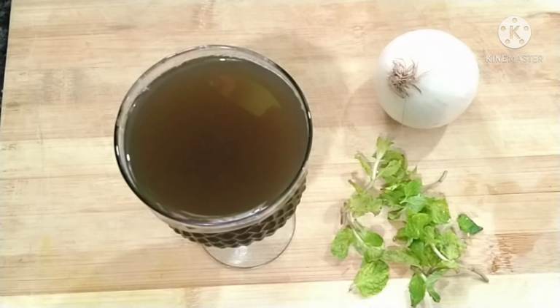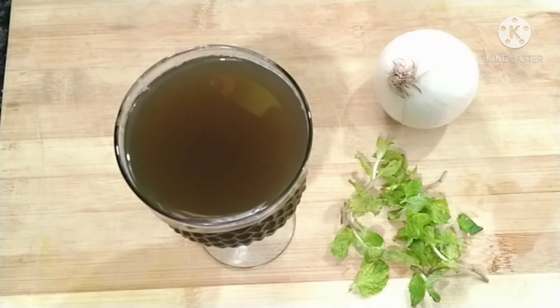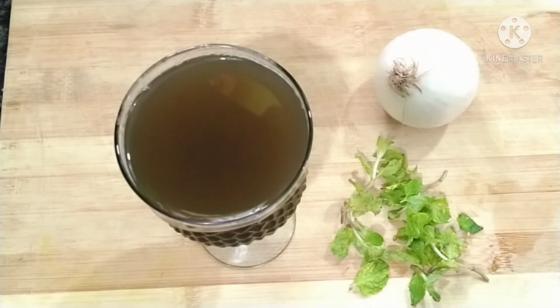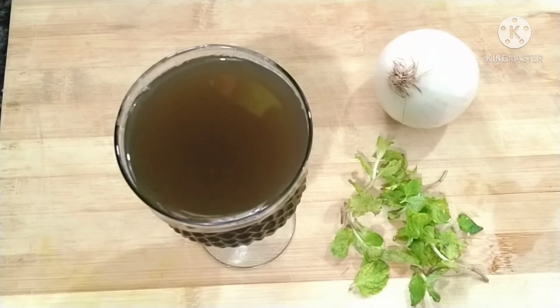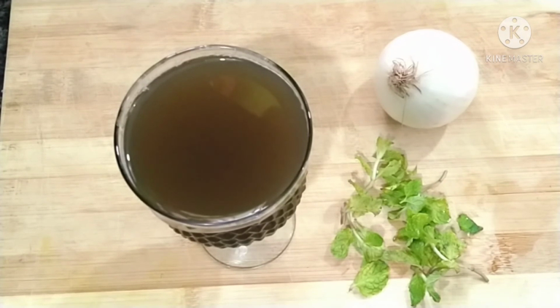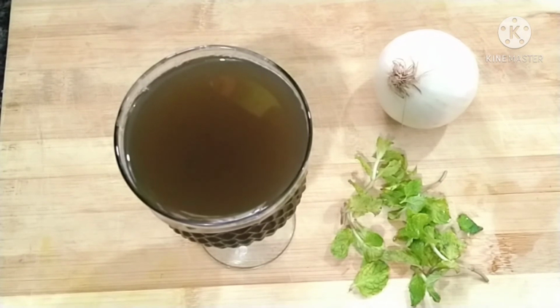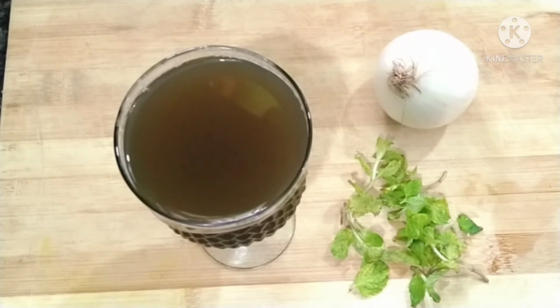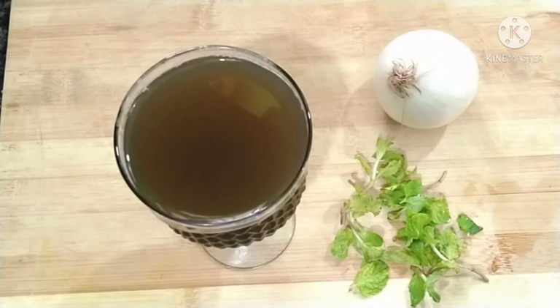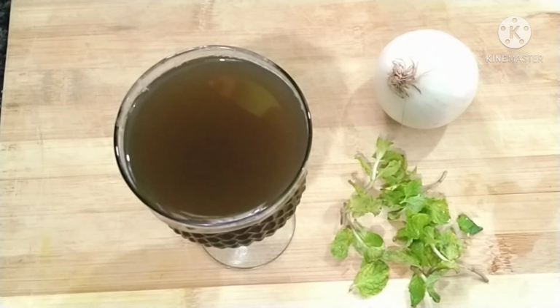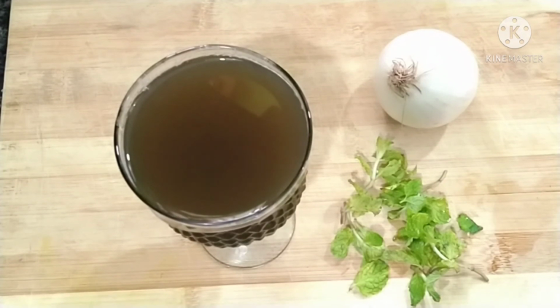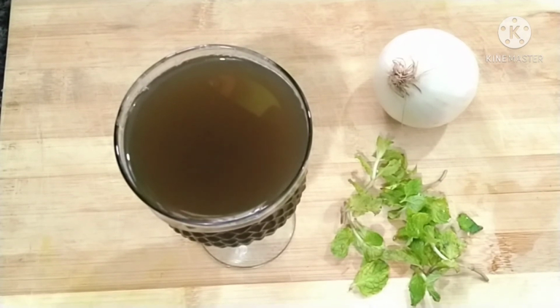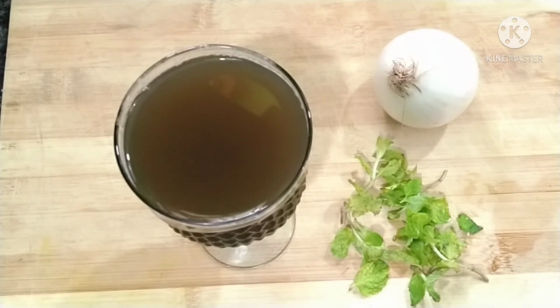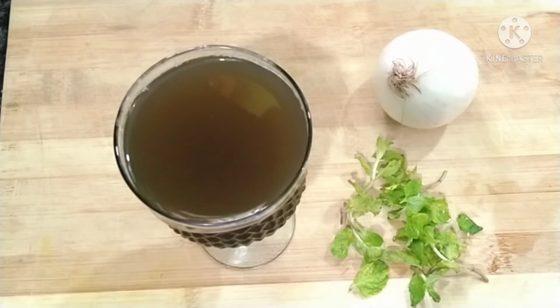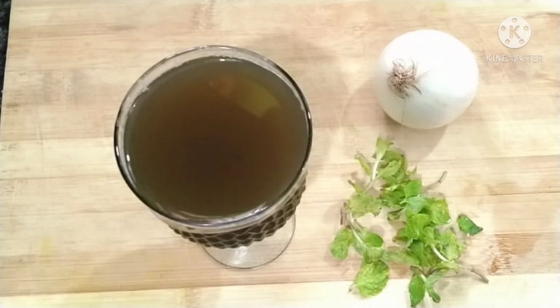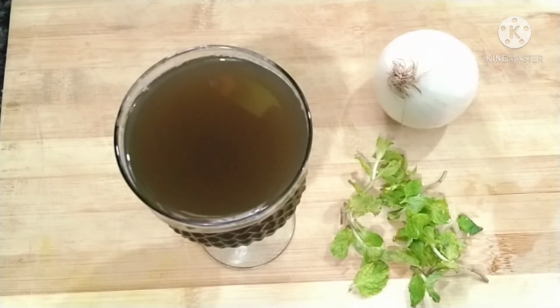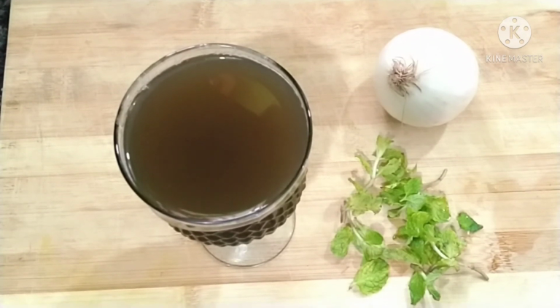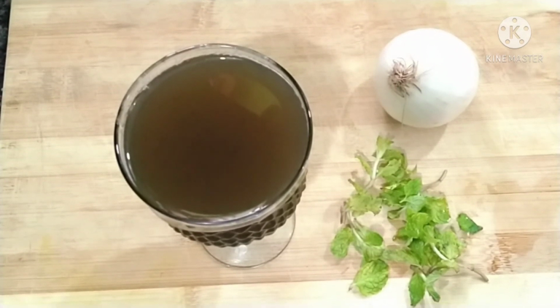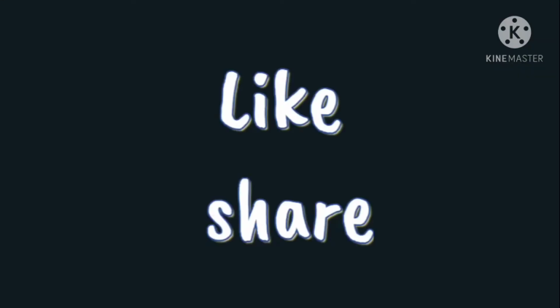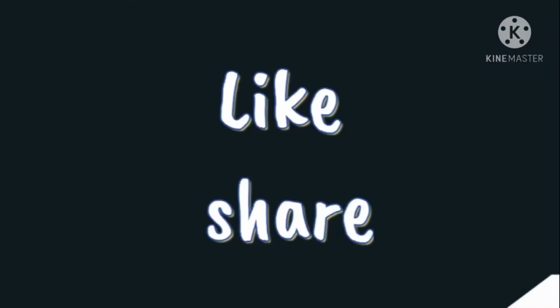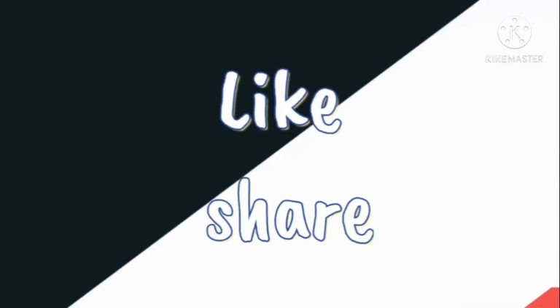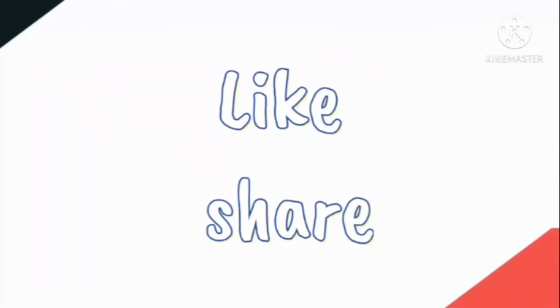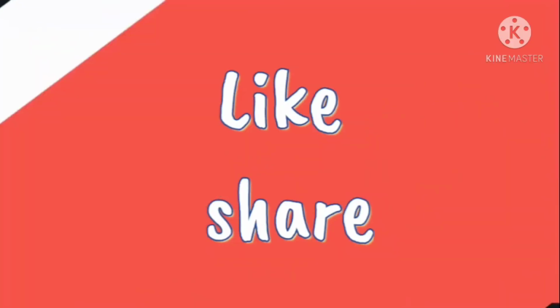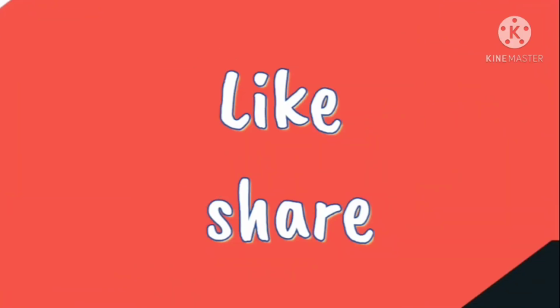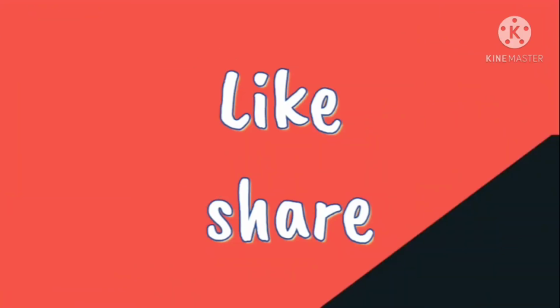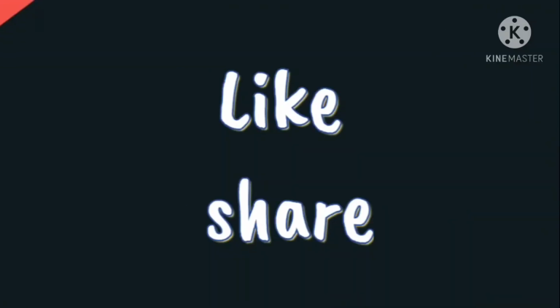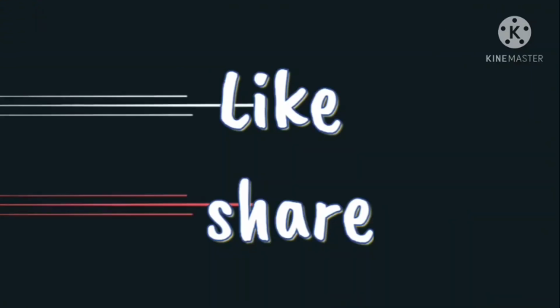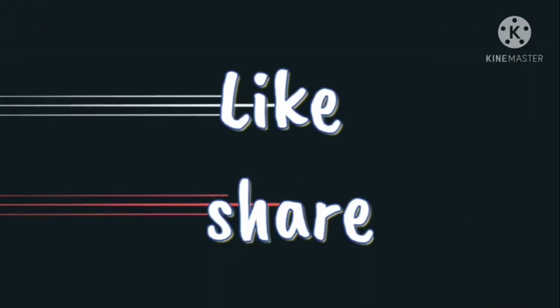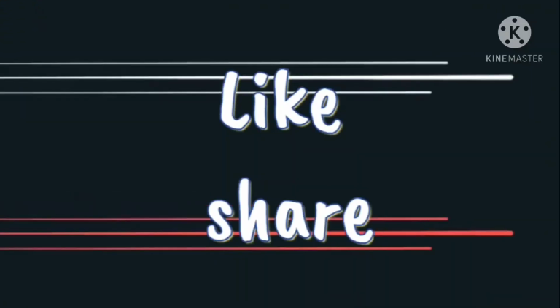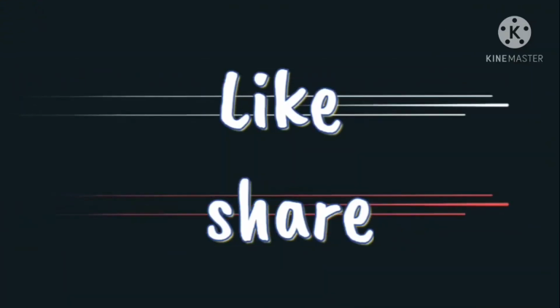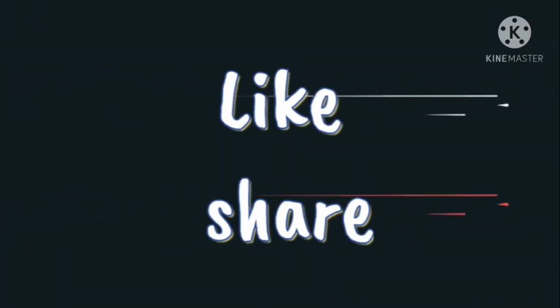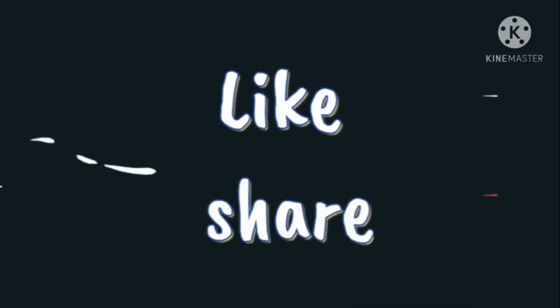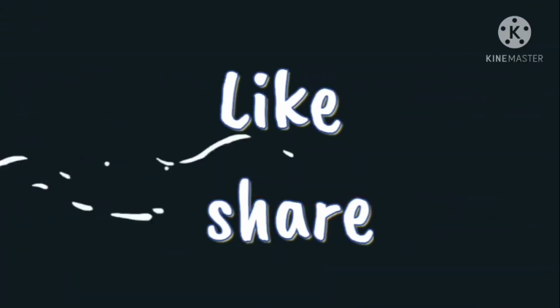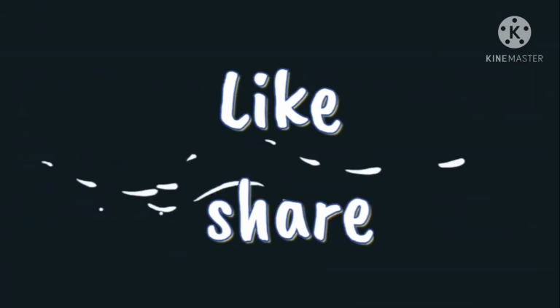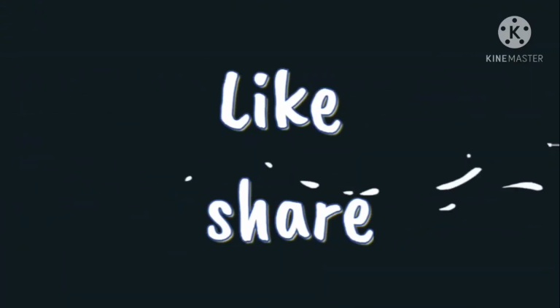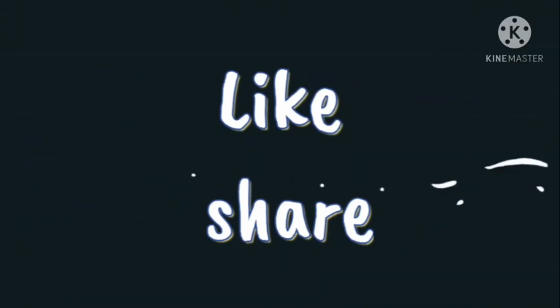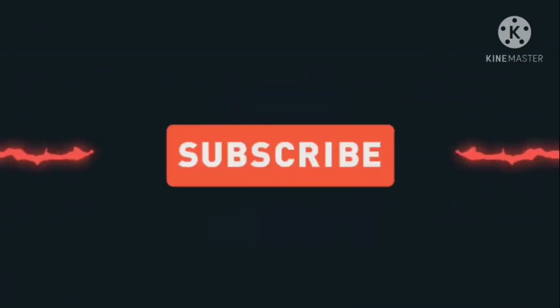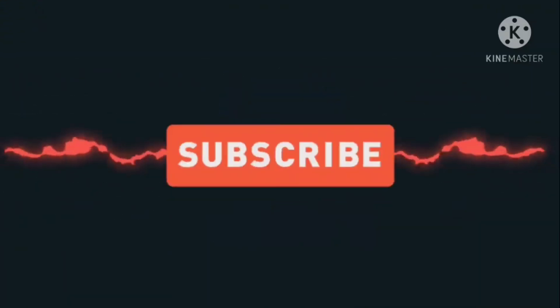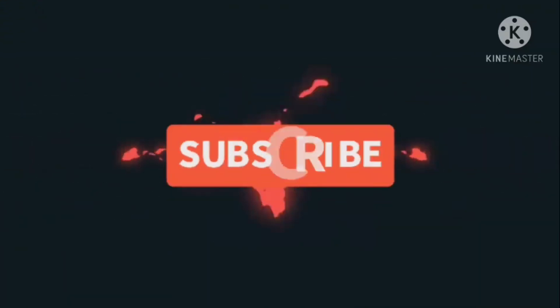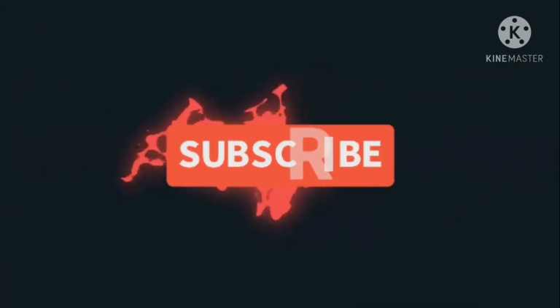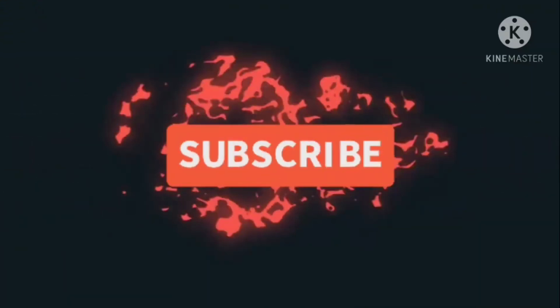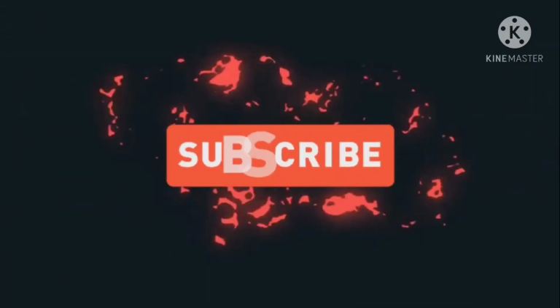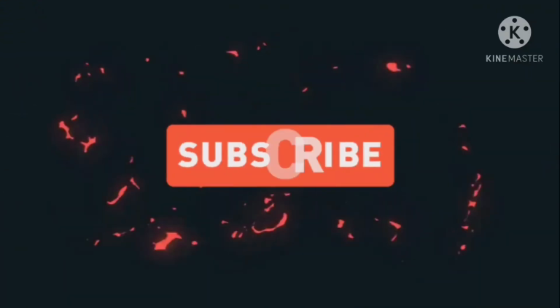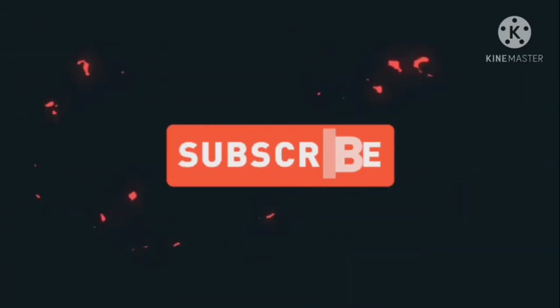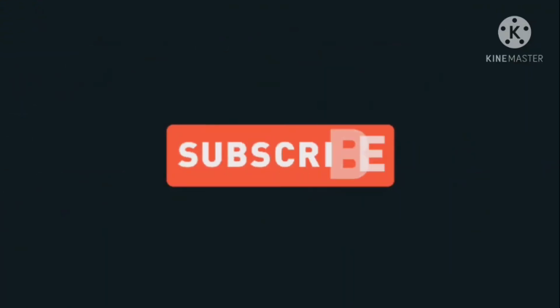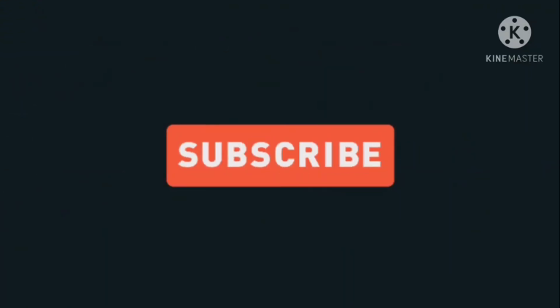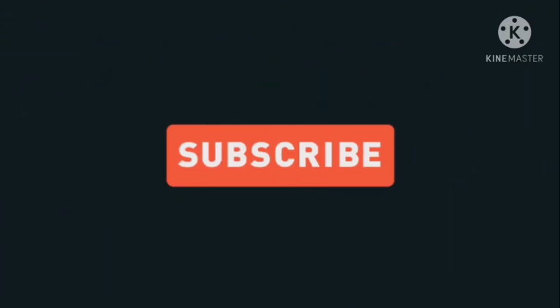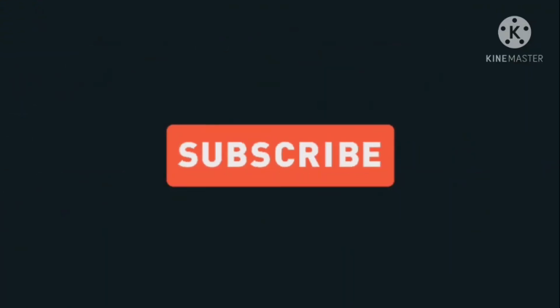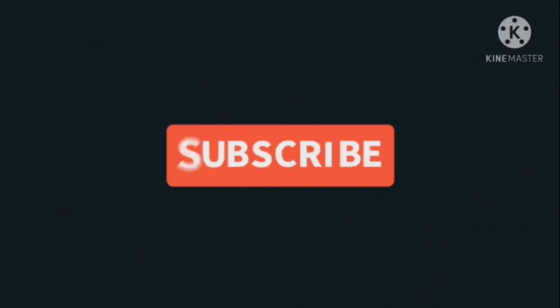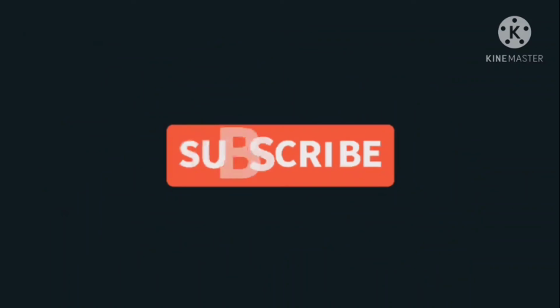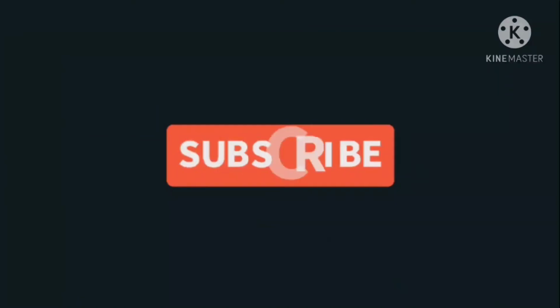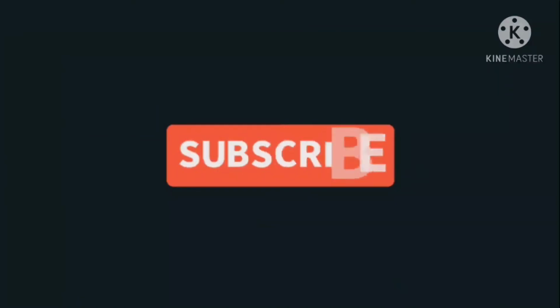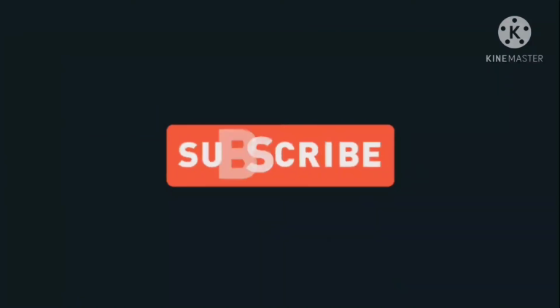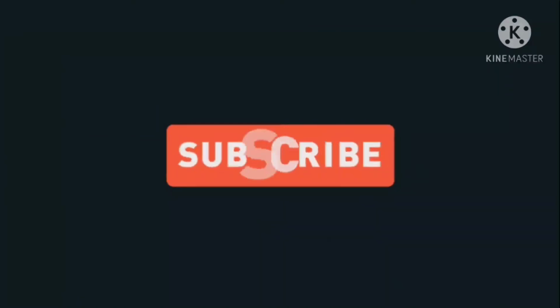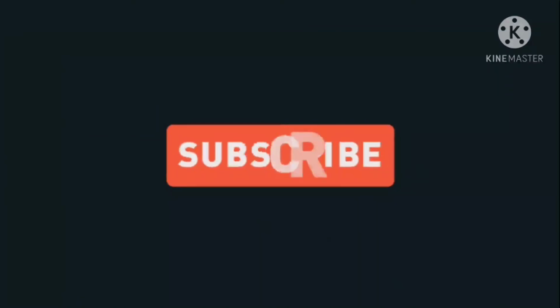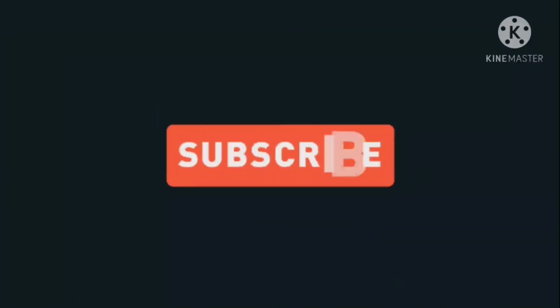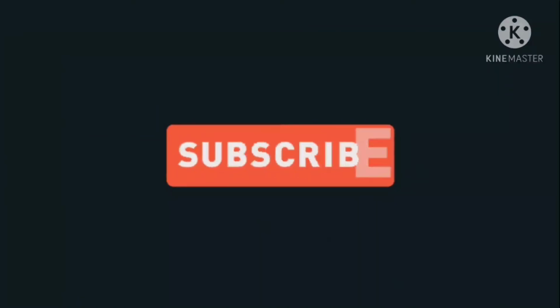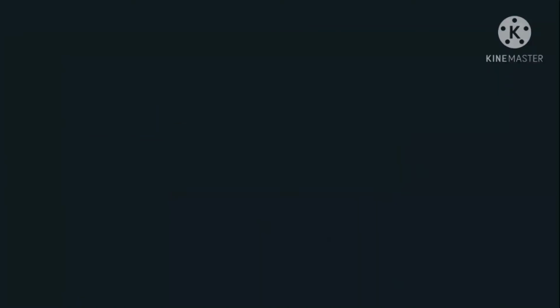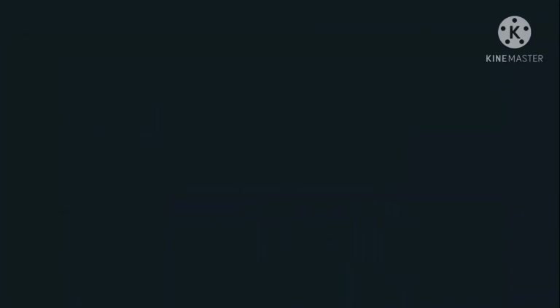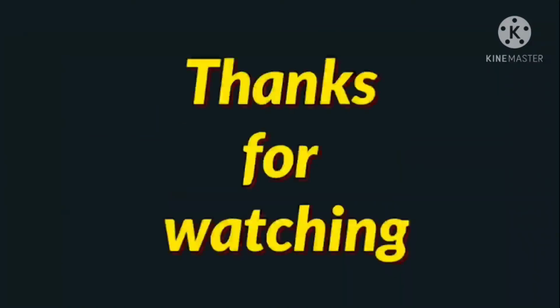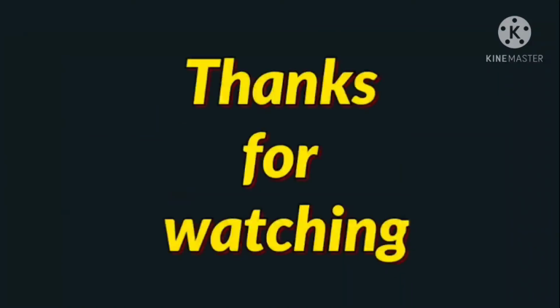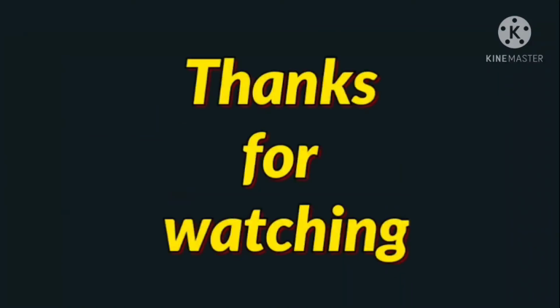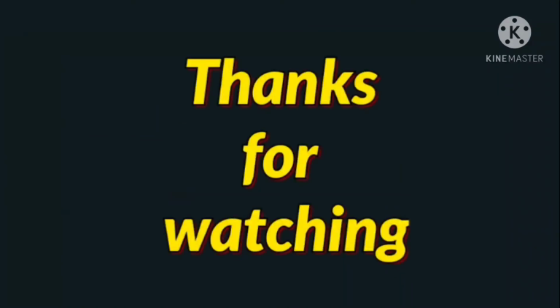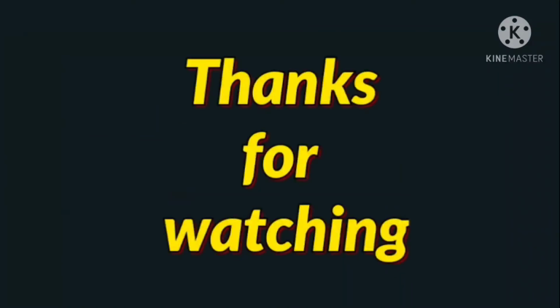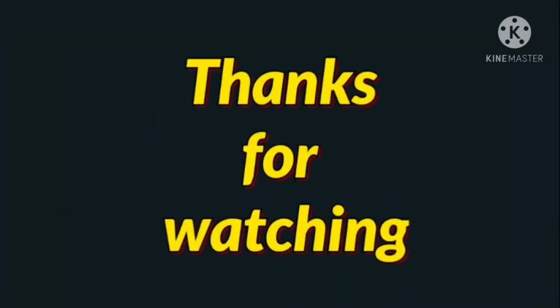So friends, if you like this video, please like and share. Subscribe to the channel. Thanks for watching. Bye!